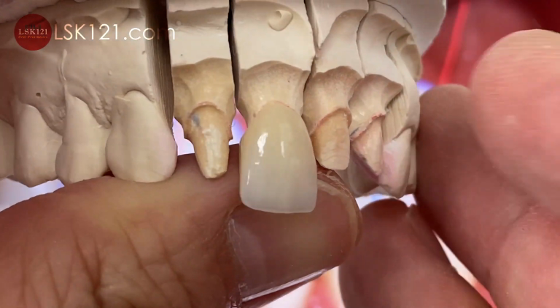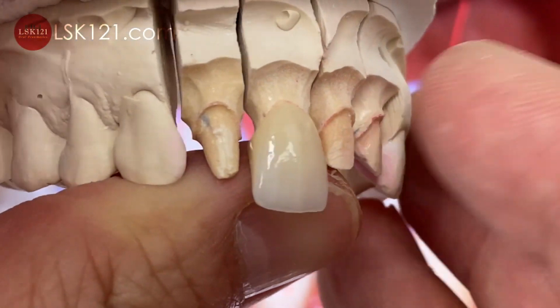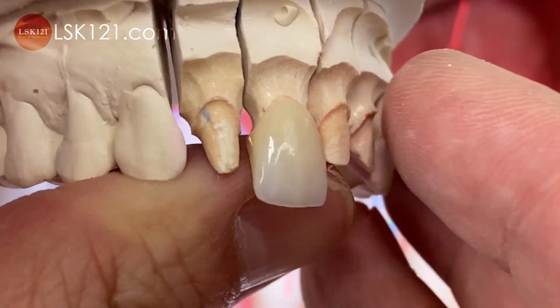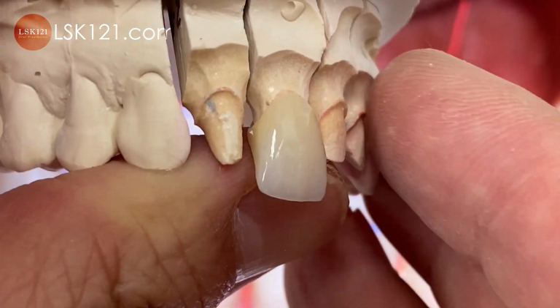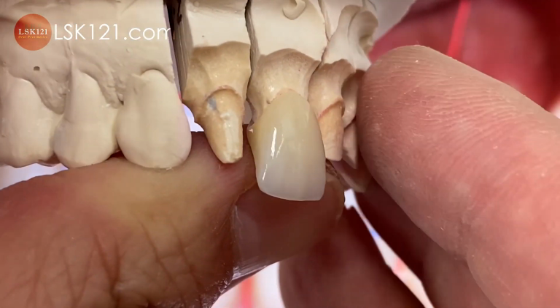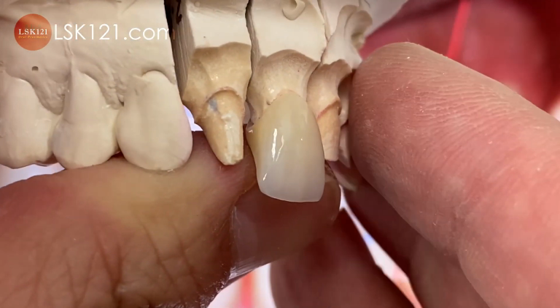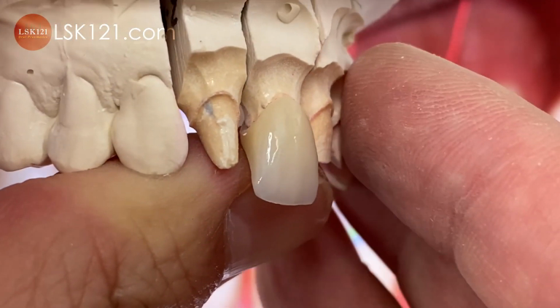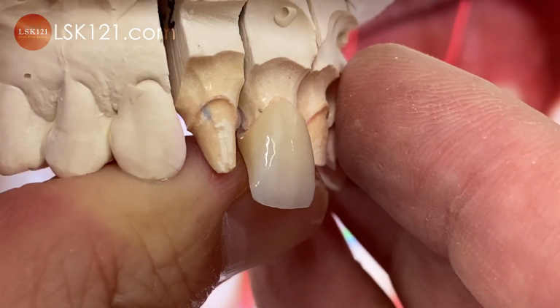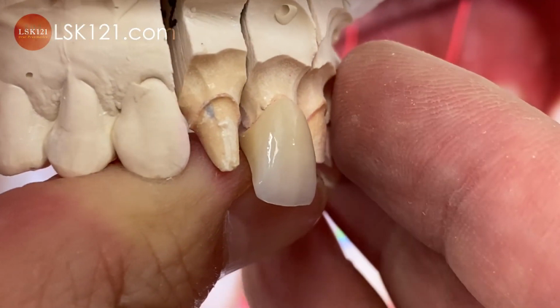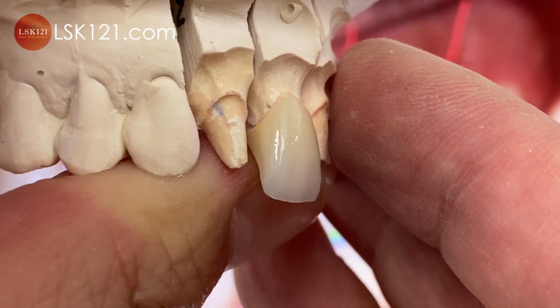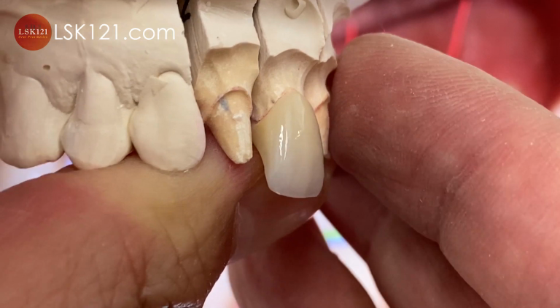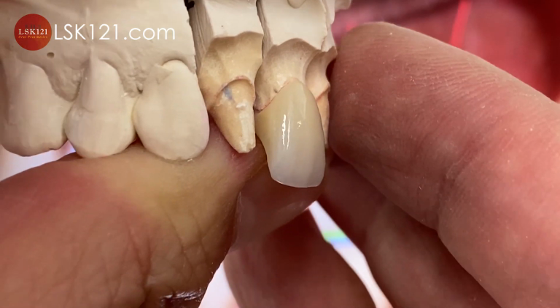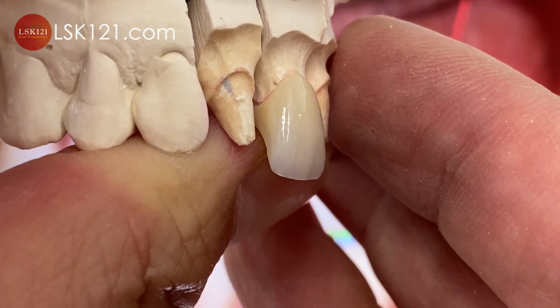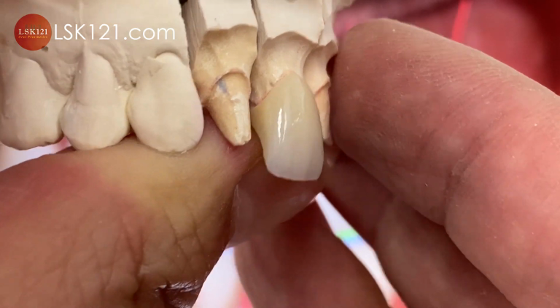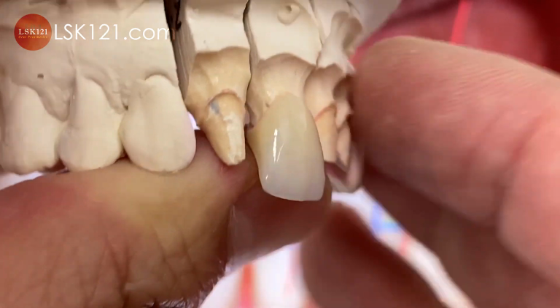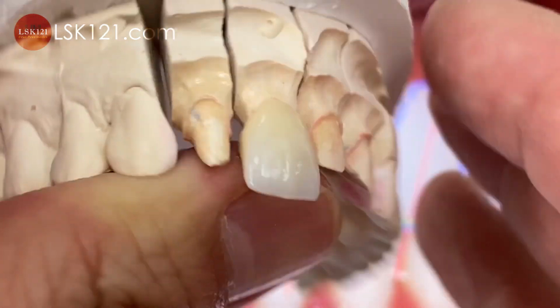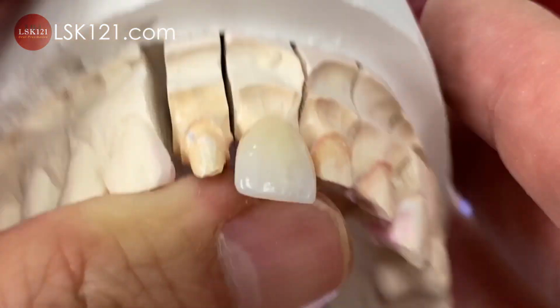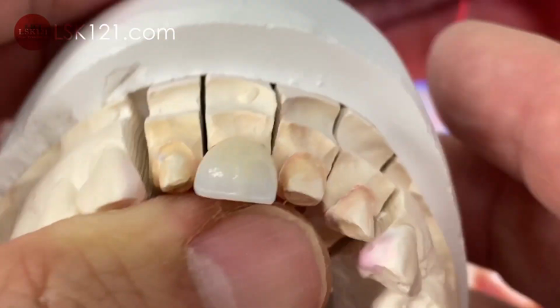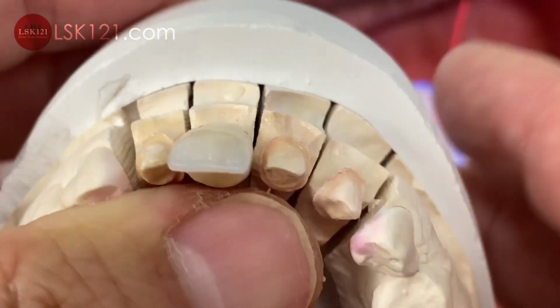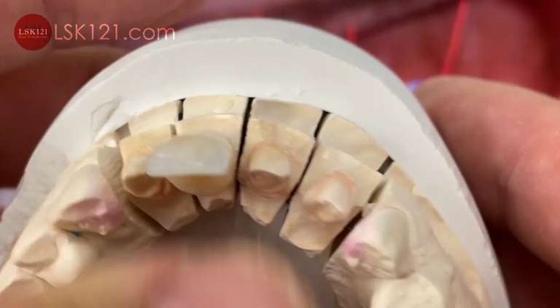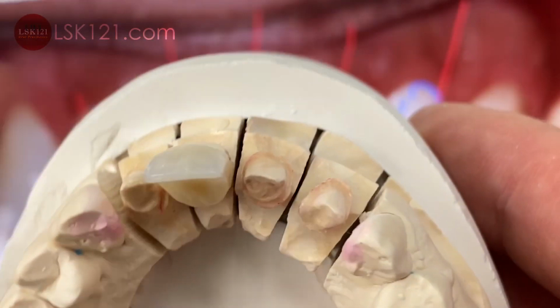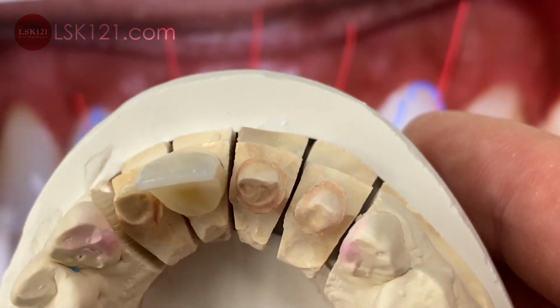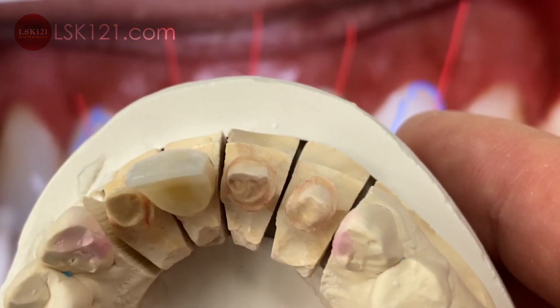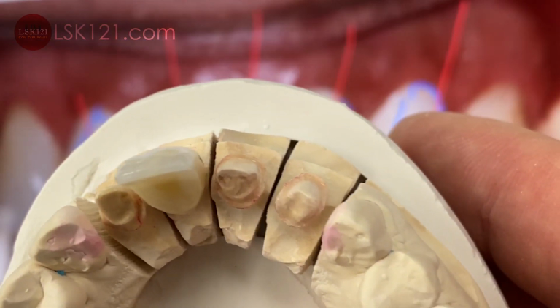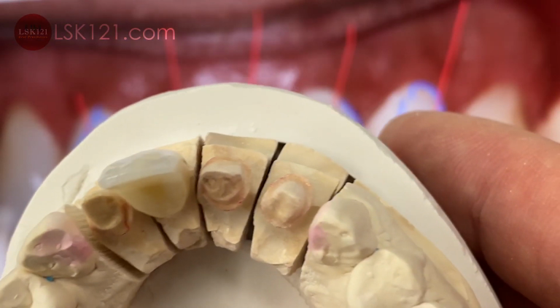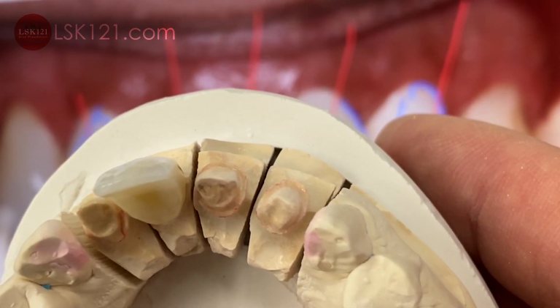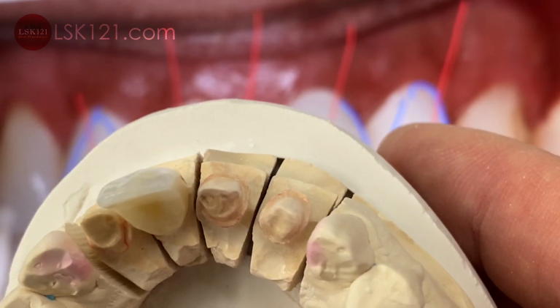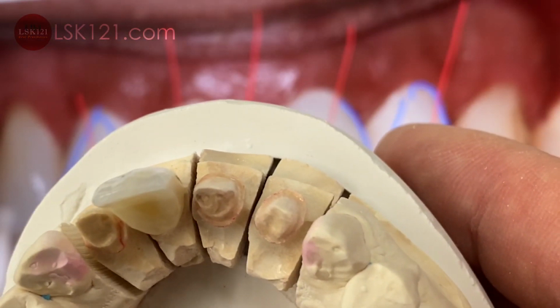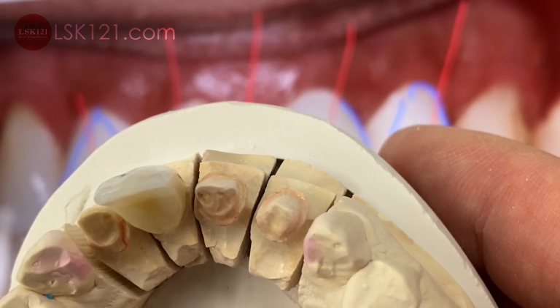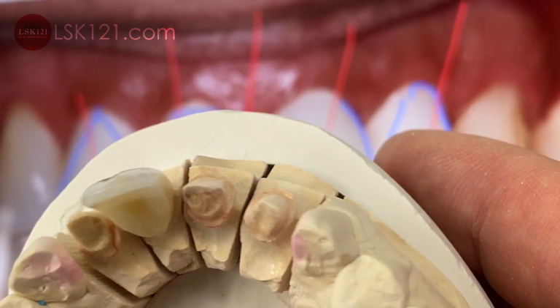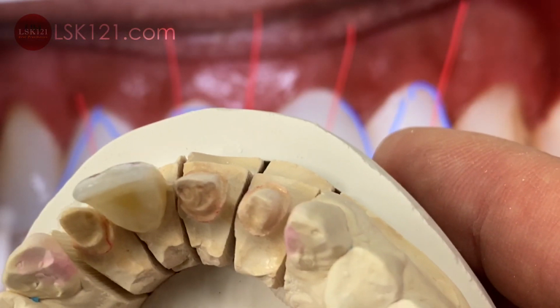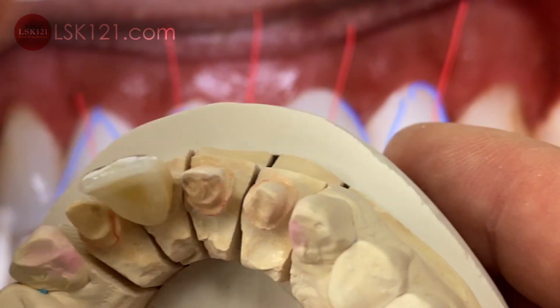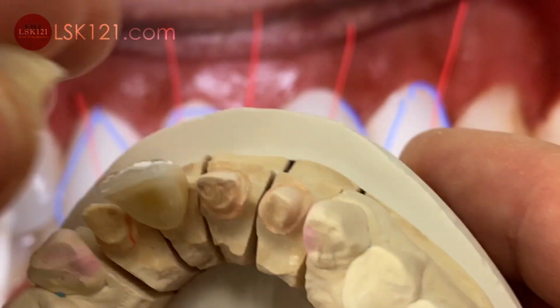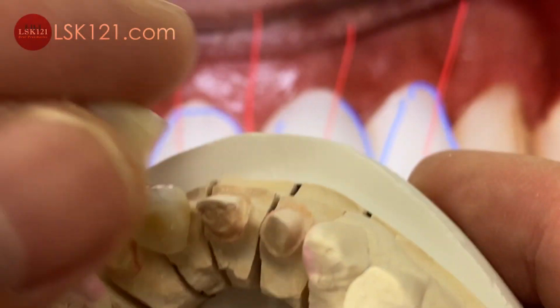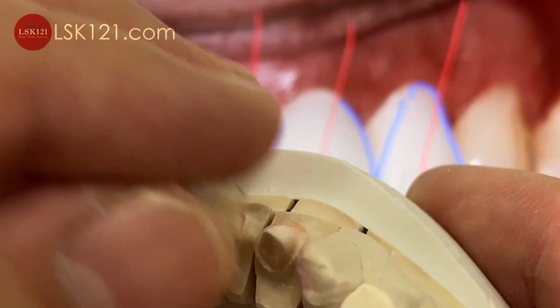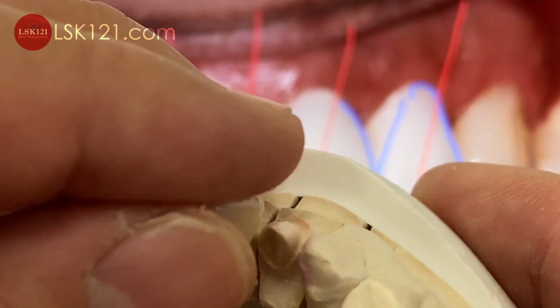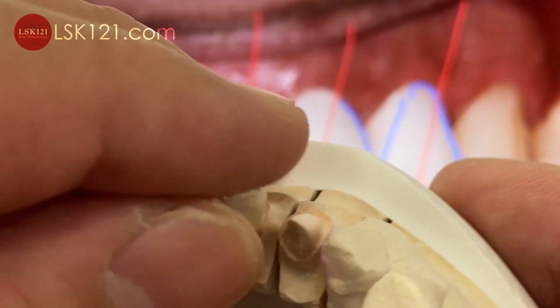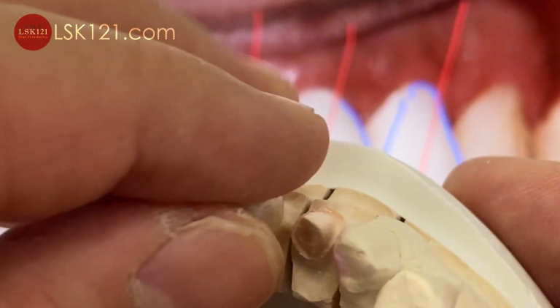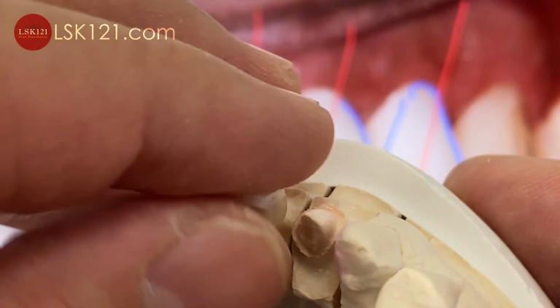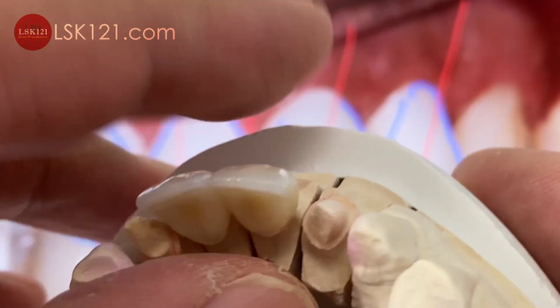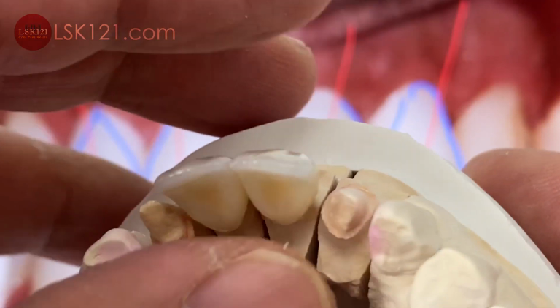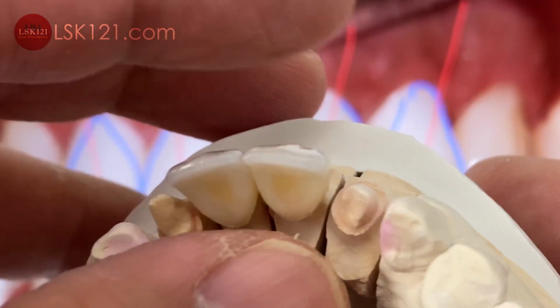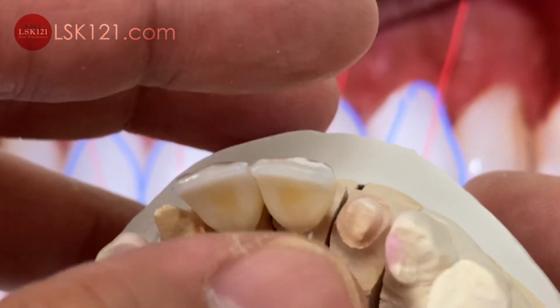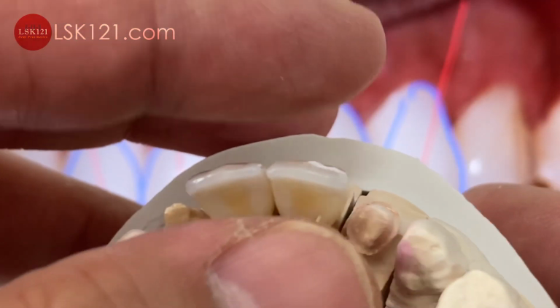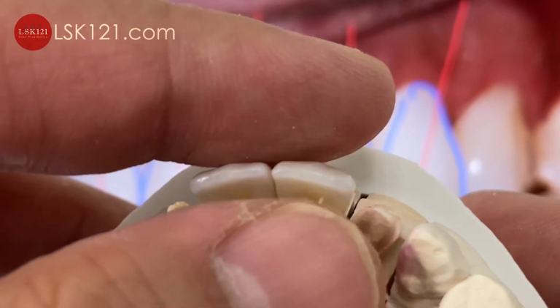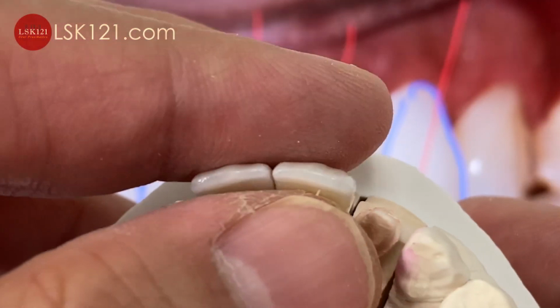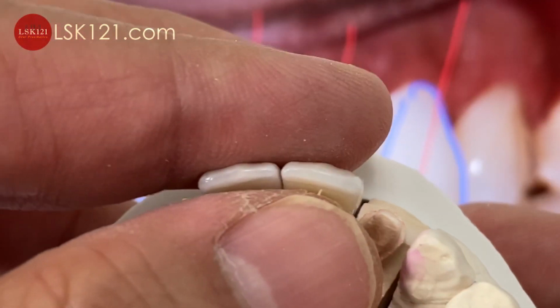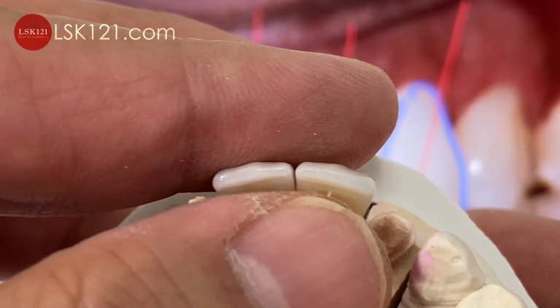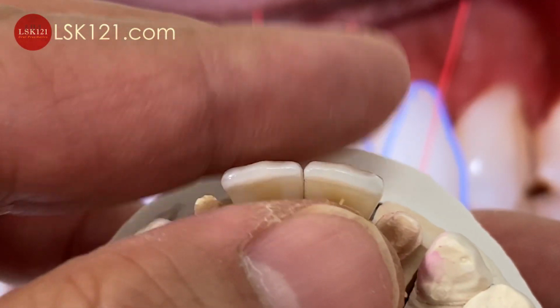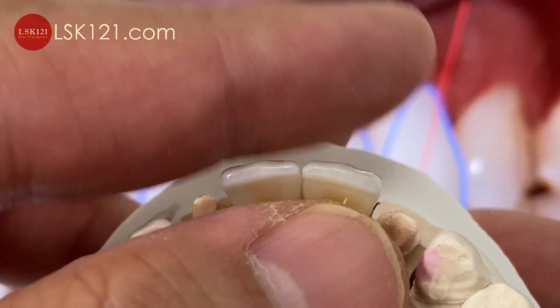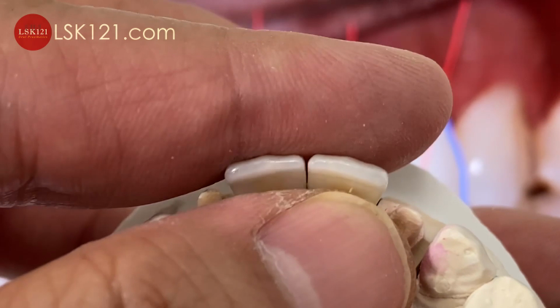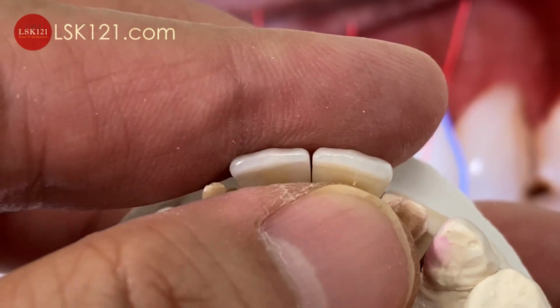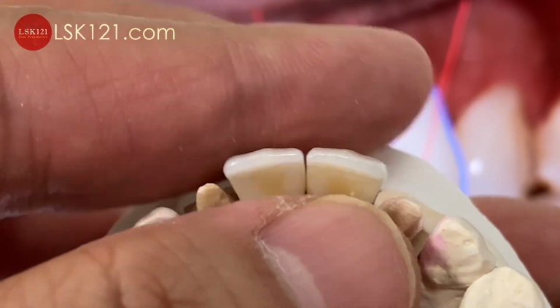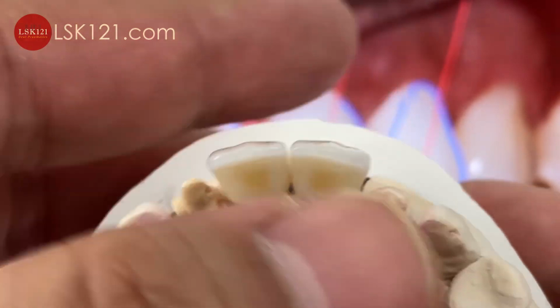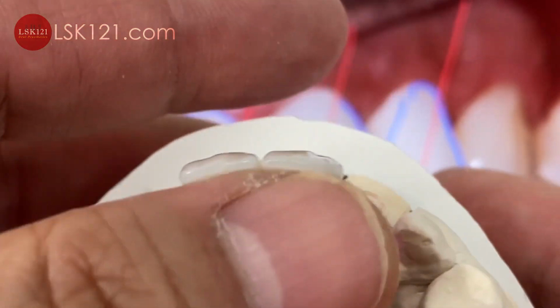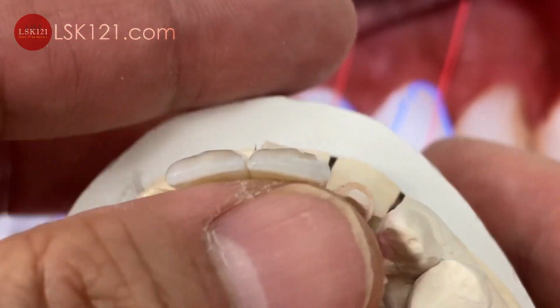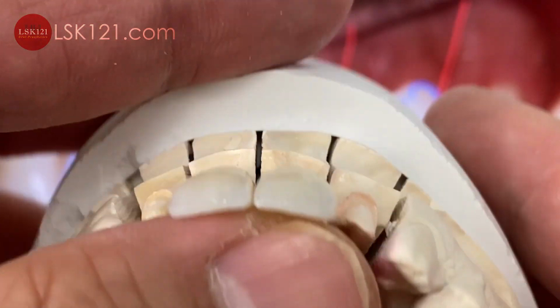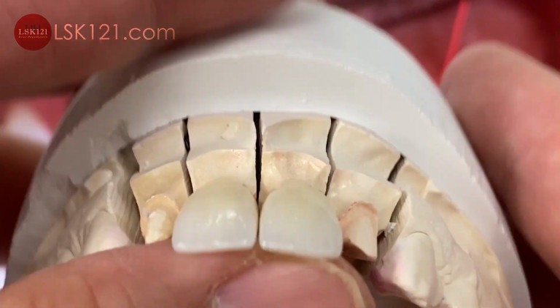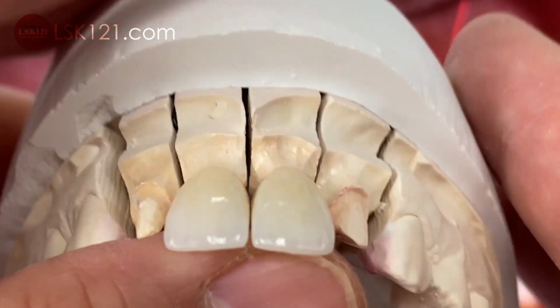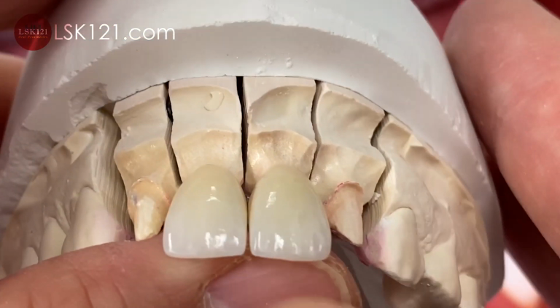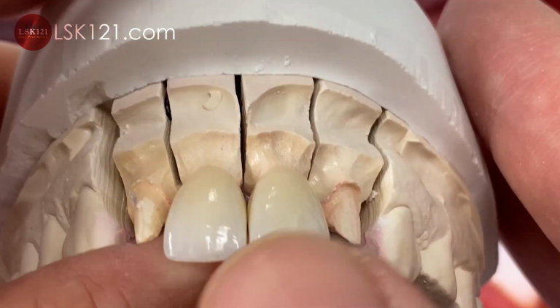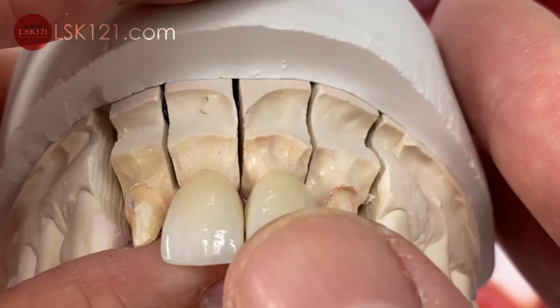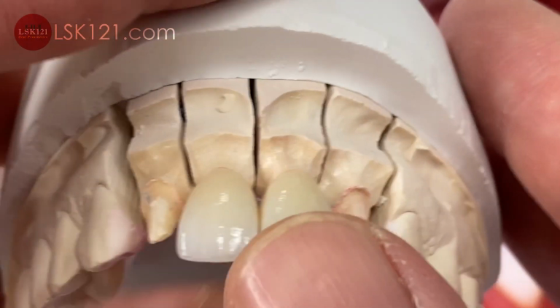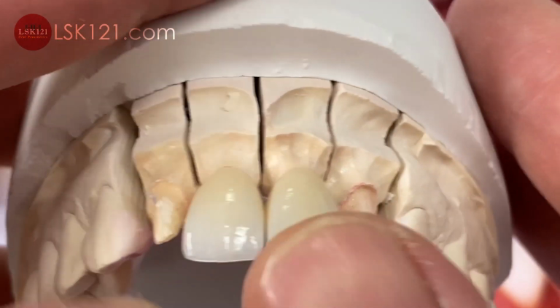Coloring checkup, emergence profile checkup. For another central, we tried to make it exactly the same.